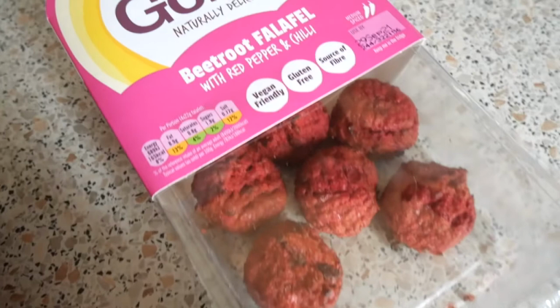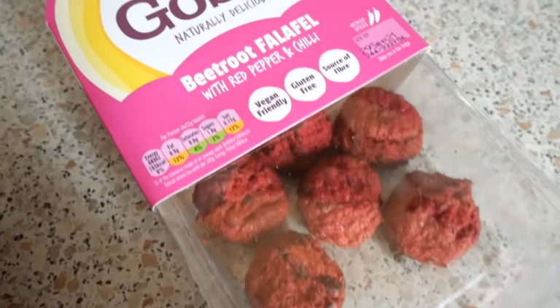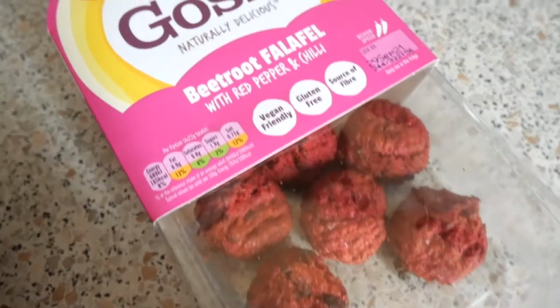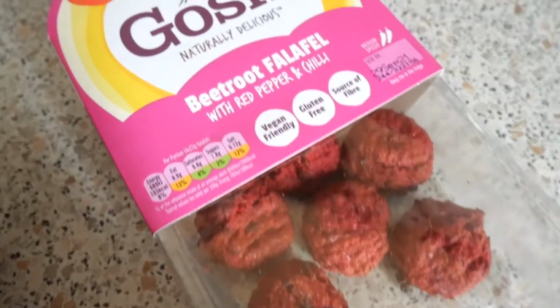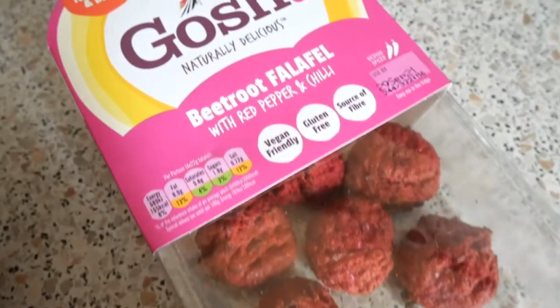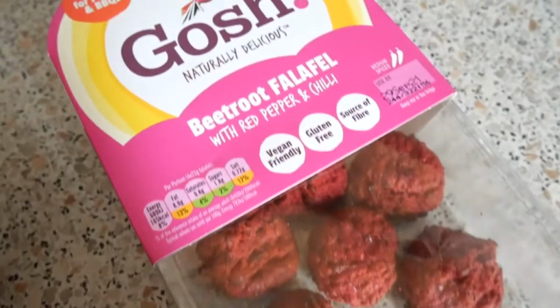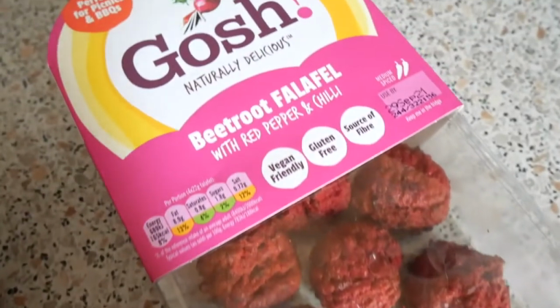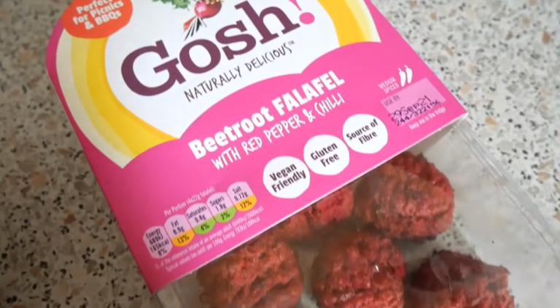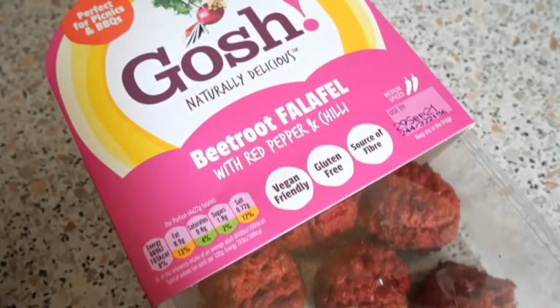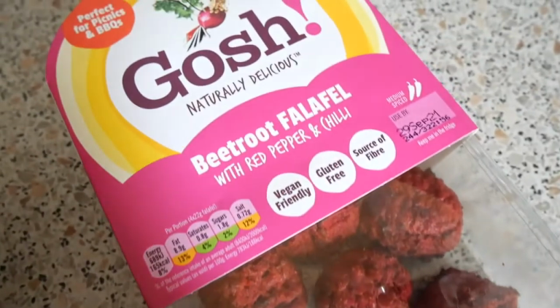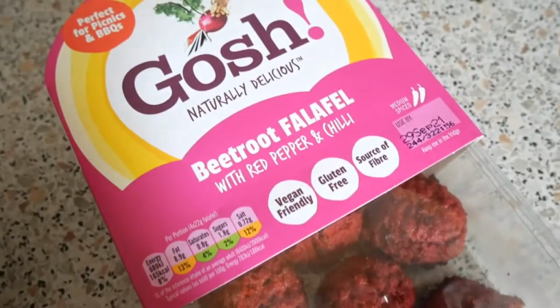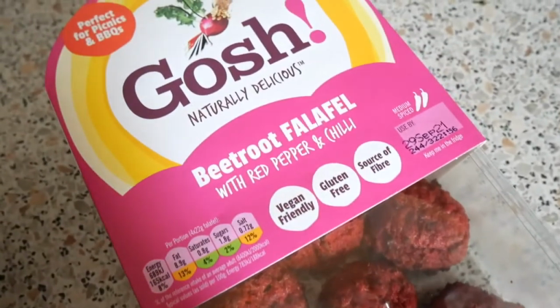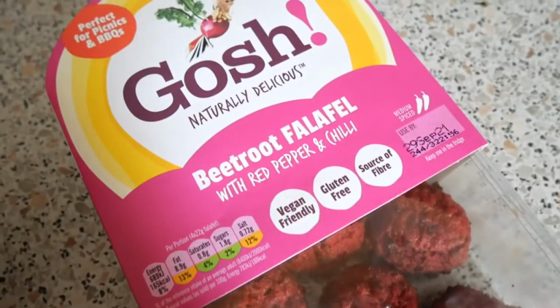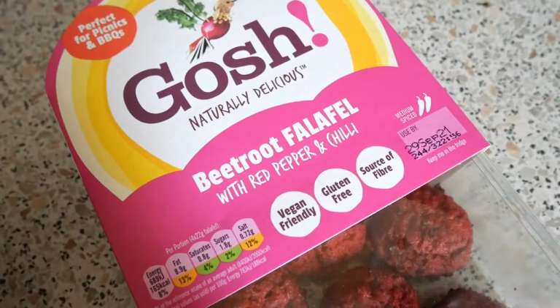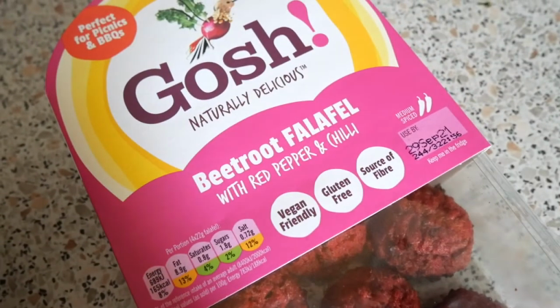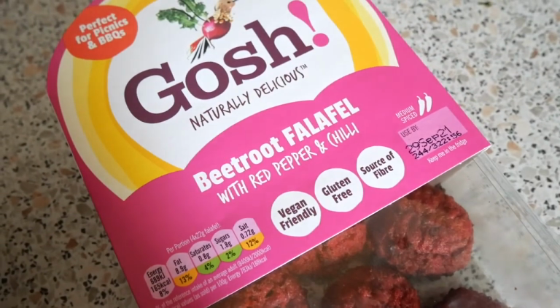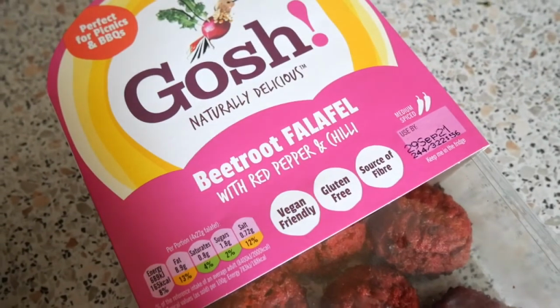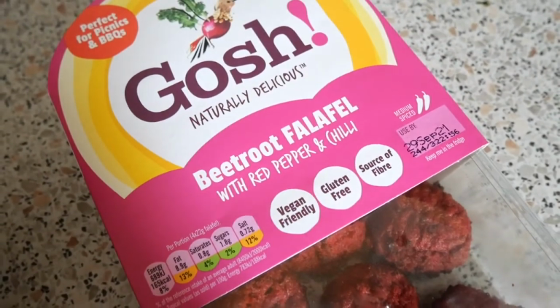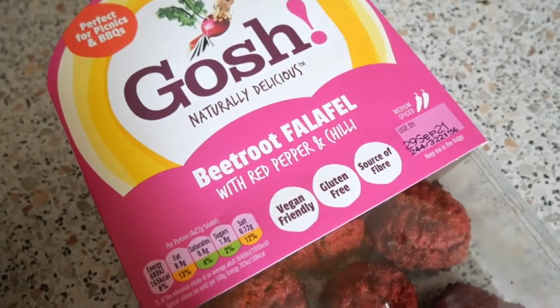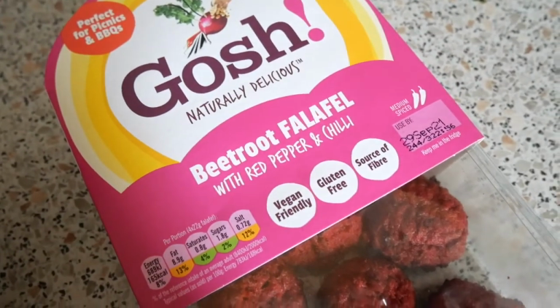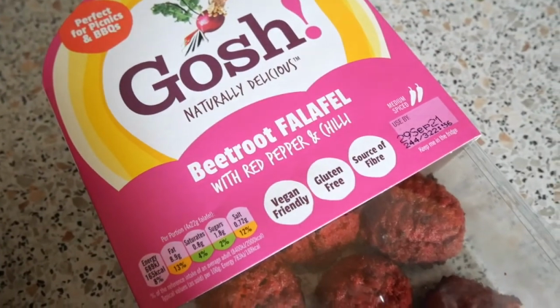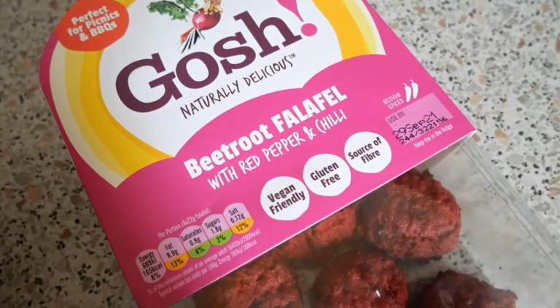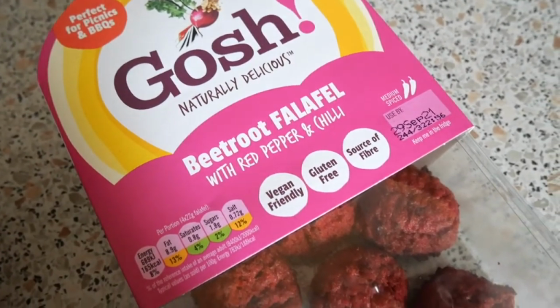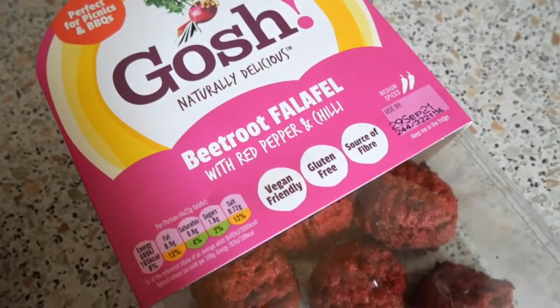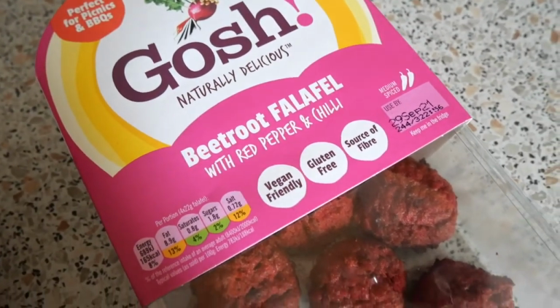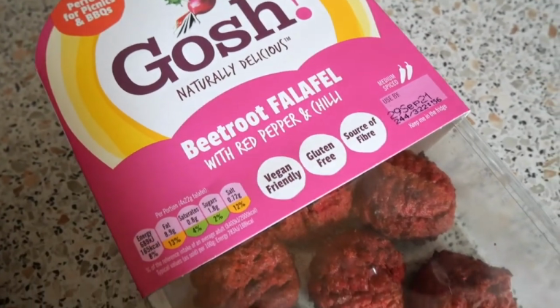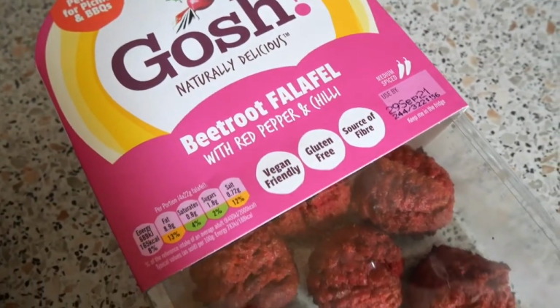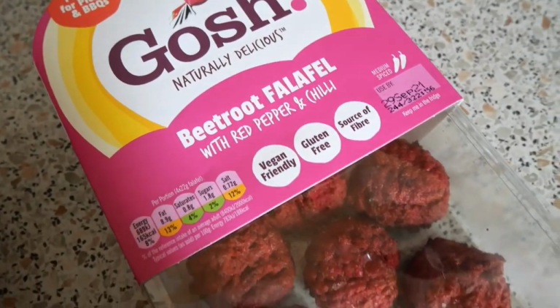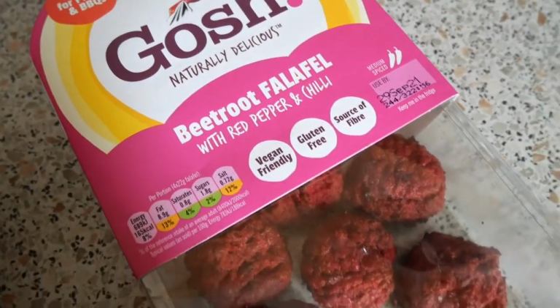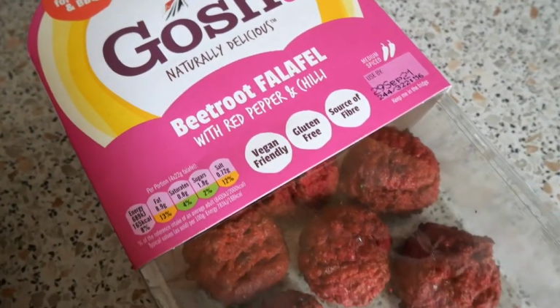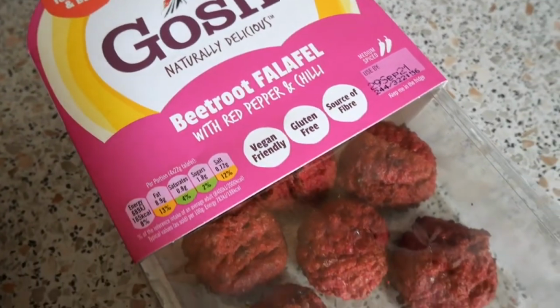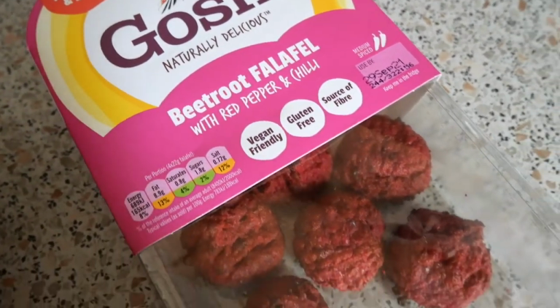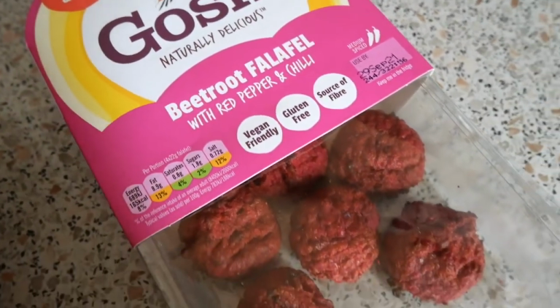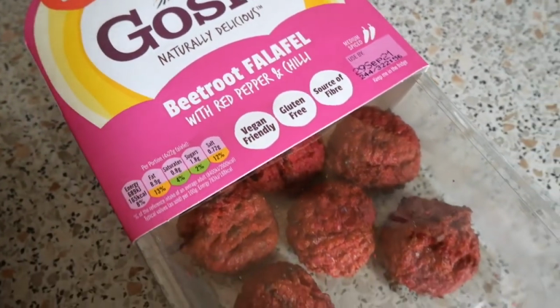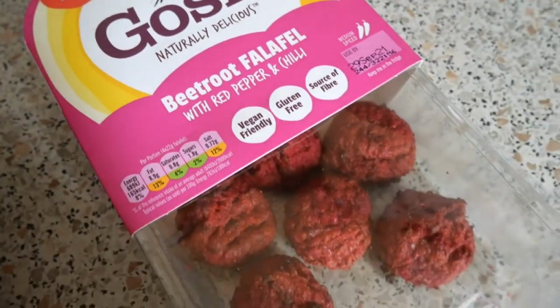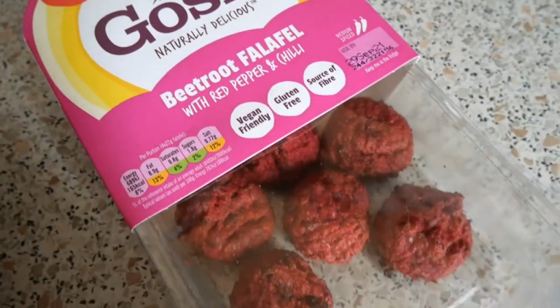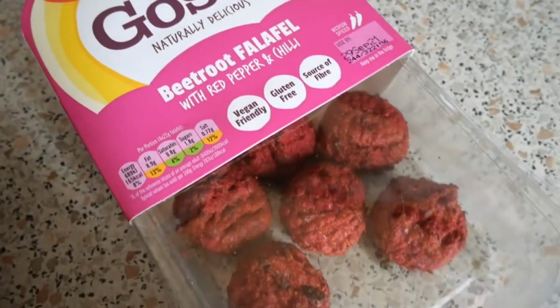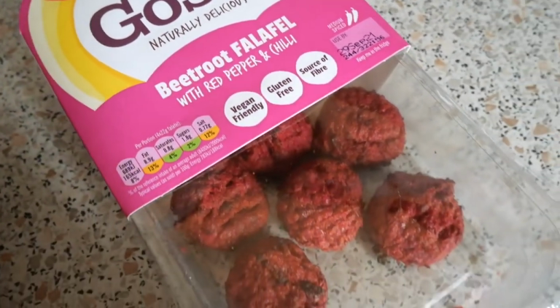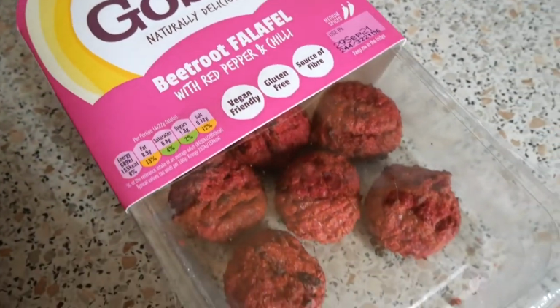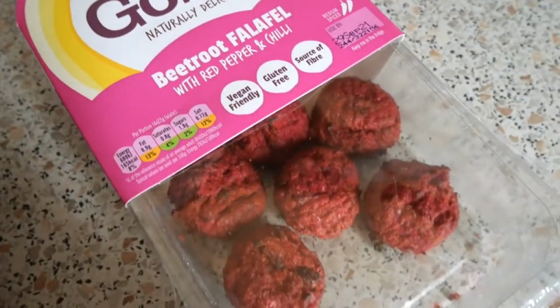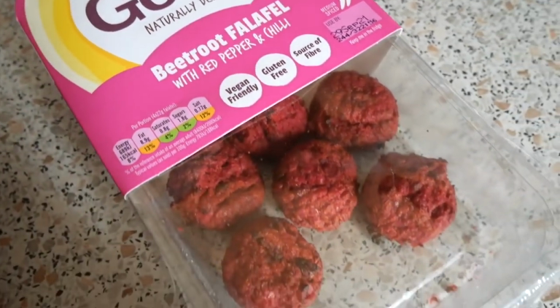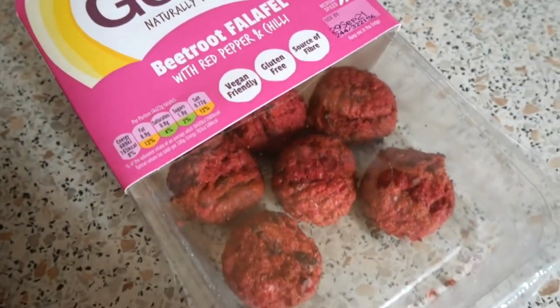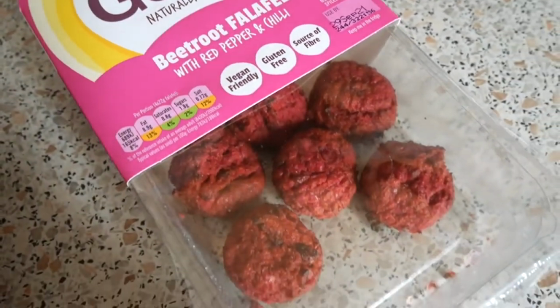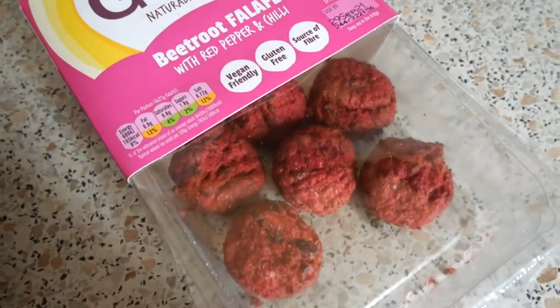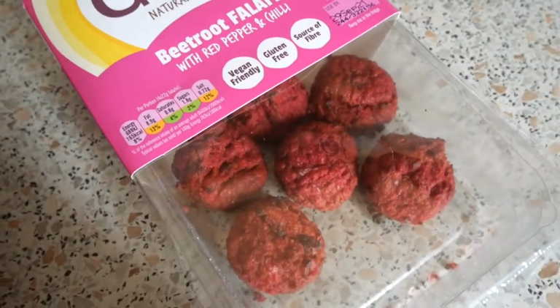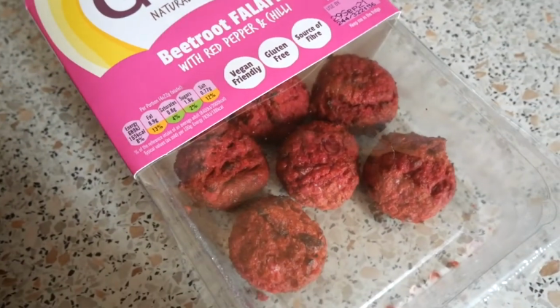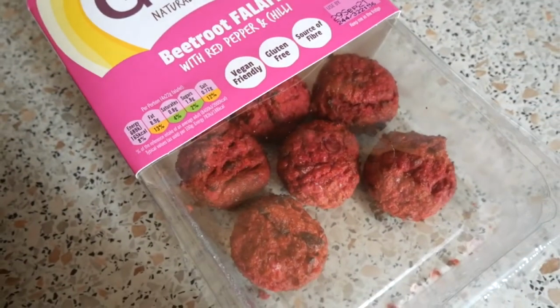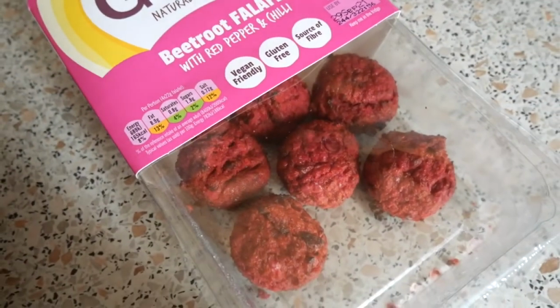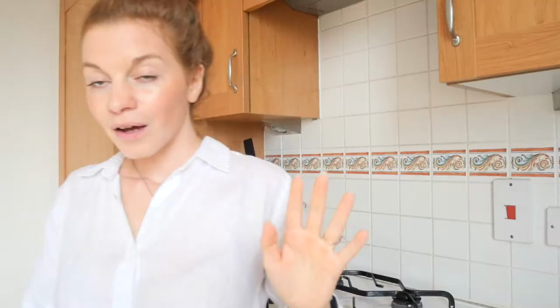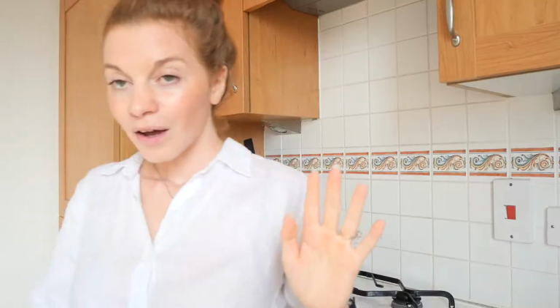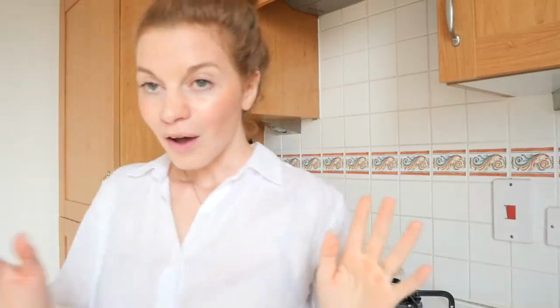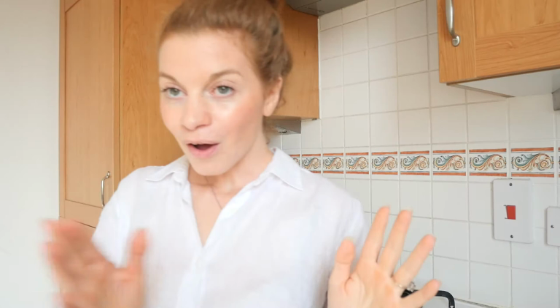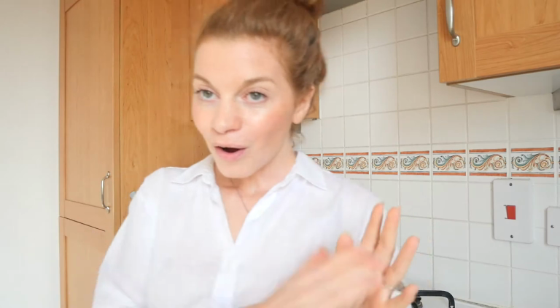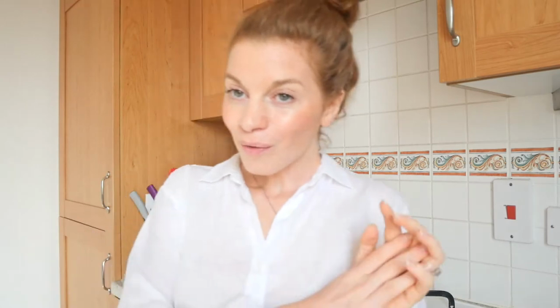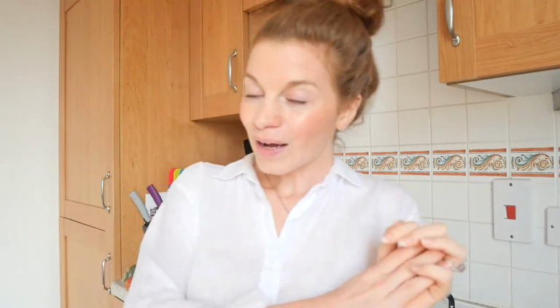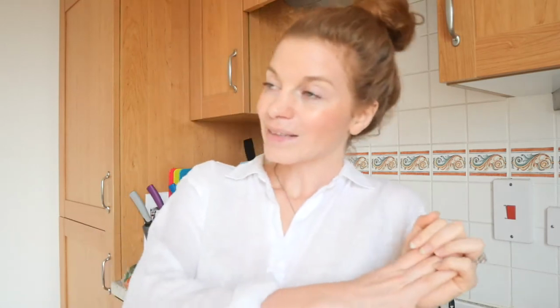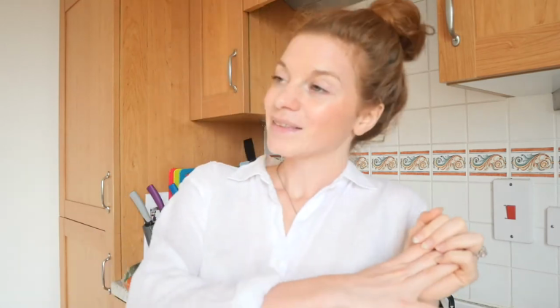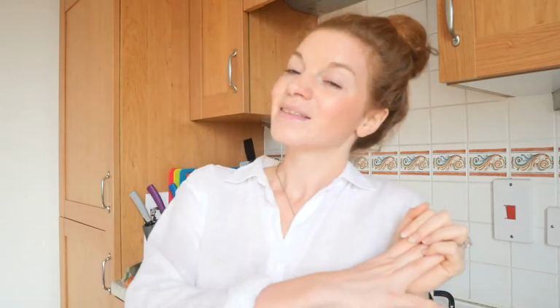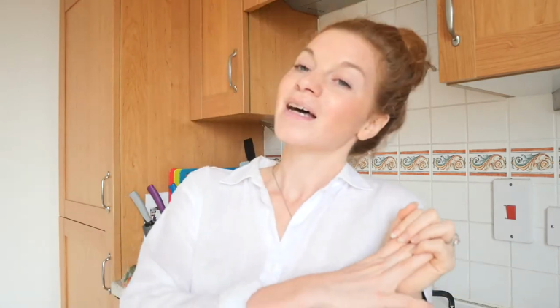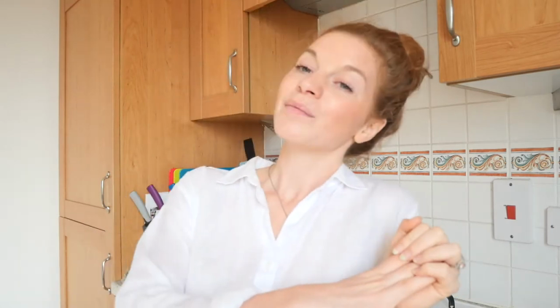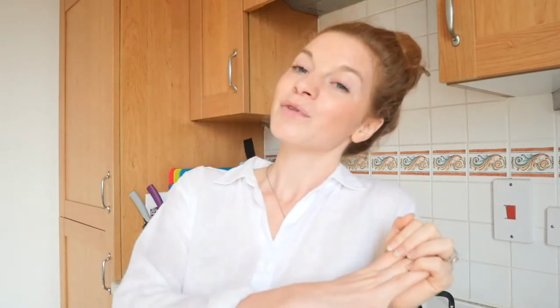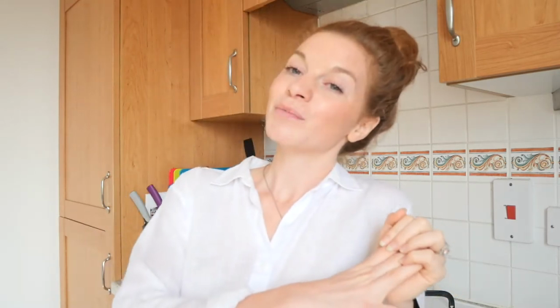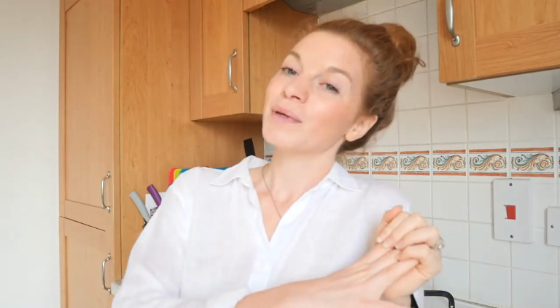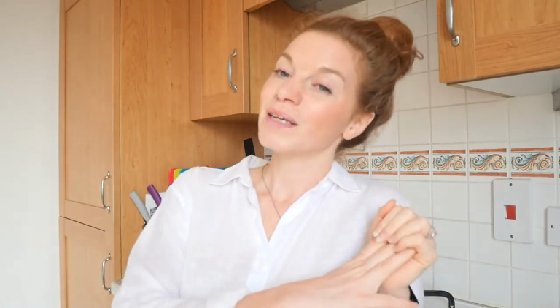In the morning I snacked on a couple of these beetroot falafels — honestly, if you find them in your local supermarket, you have to try them, they're just so good. Alright, time to make some lunch!